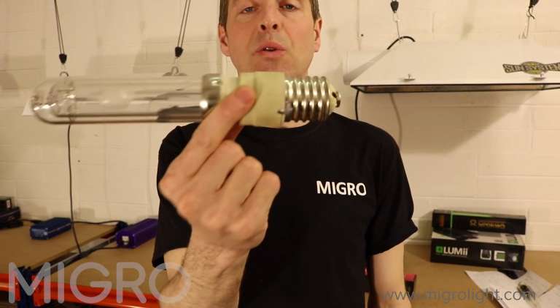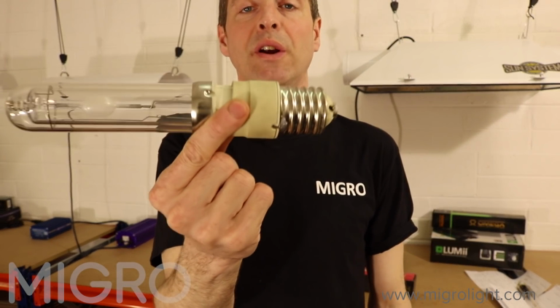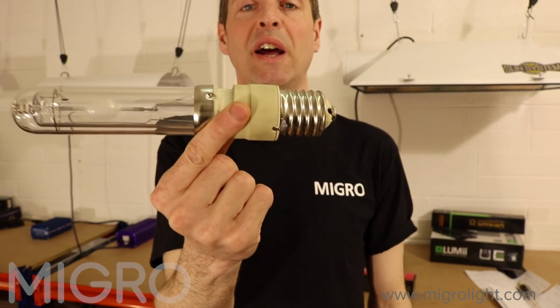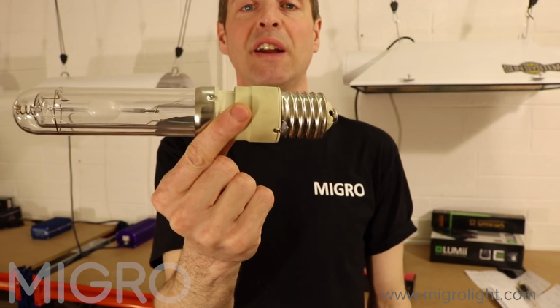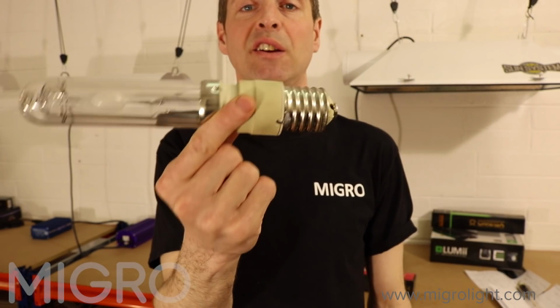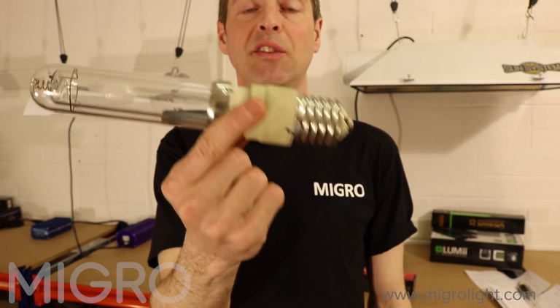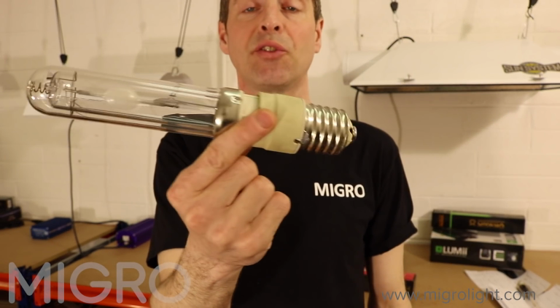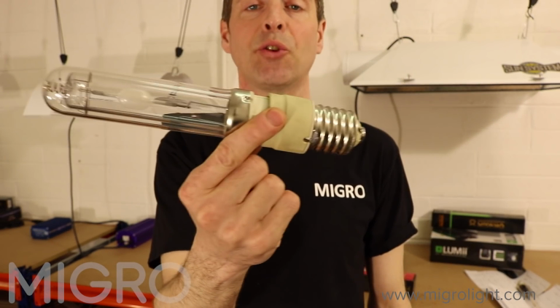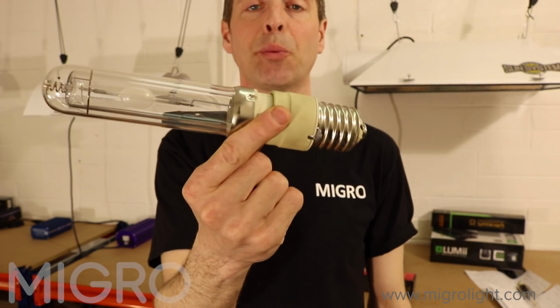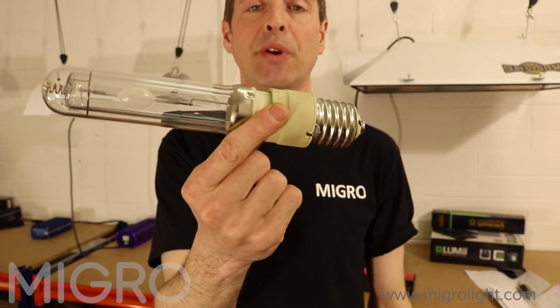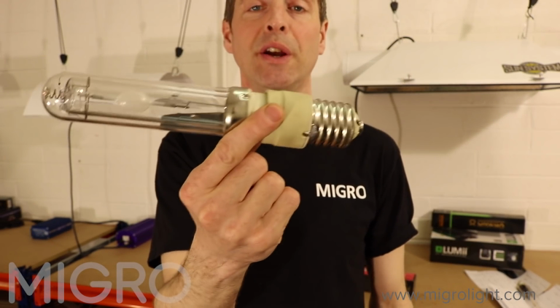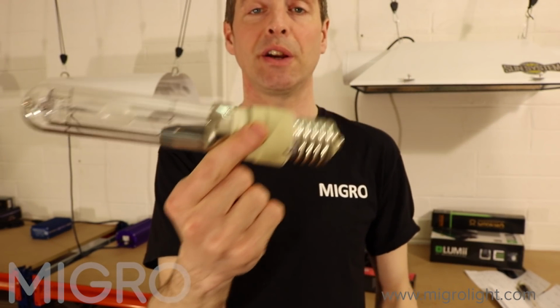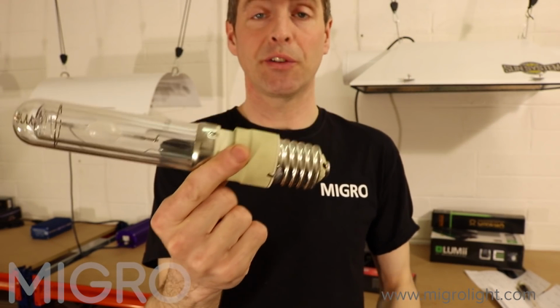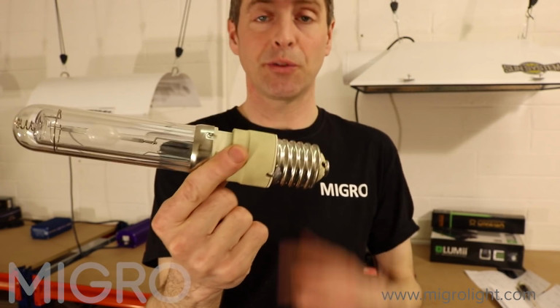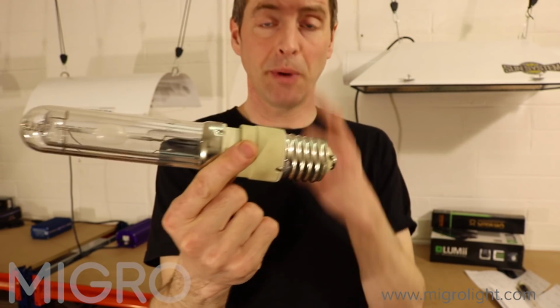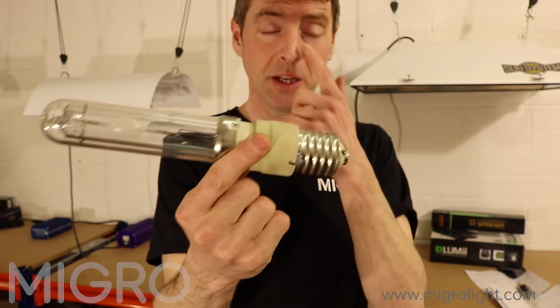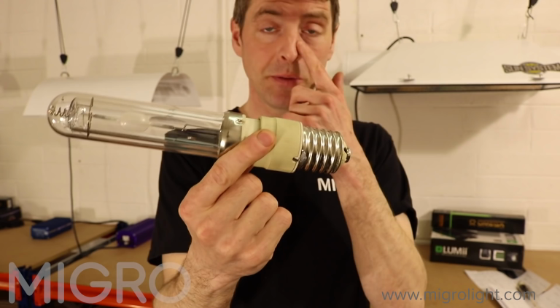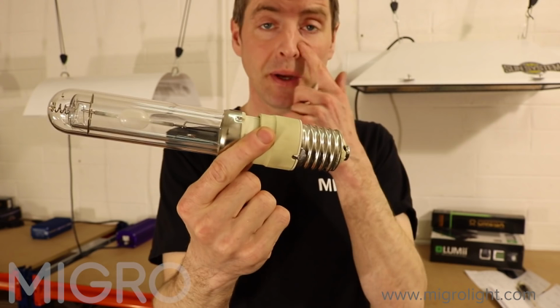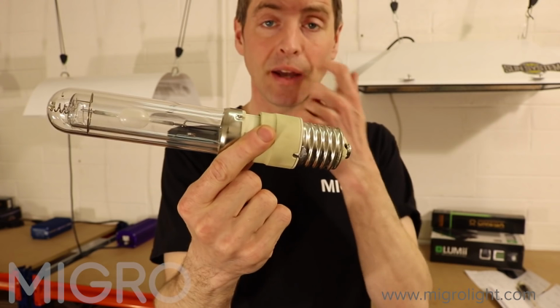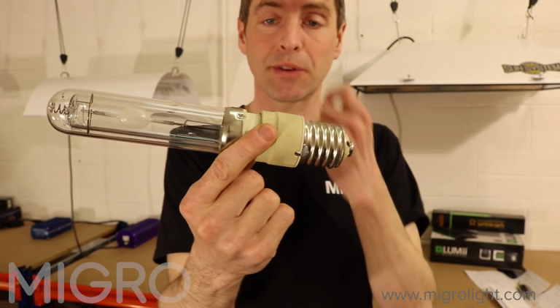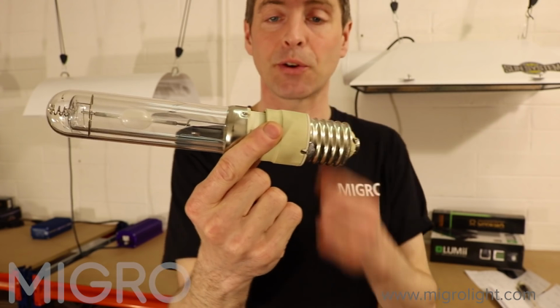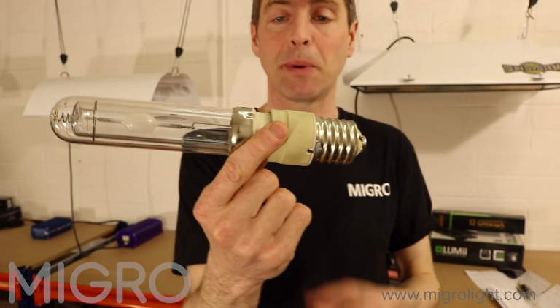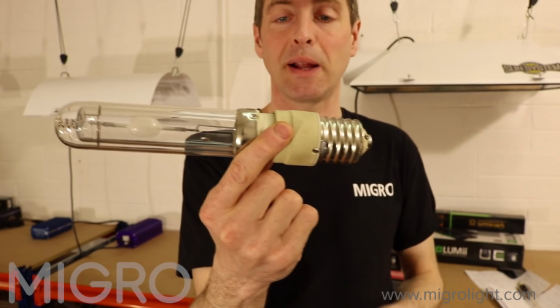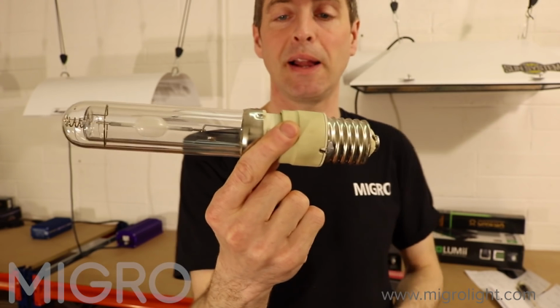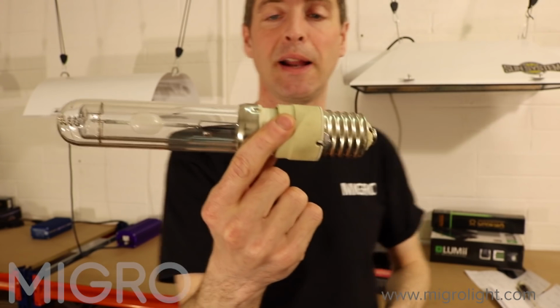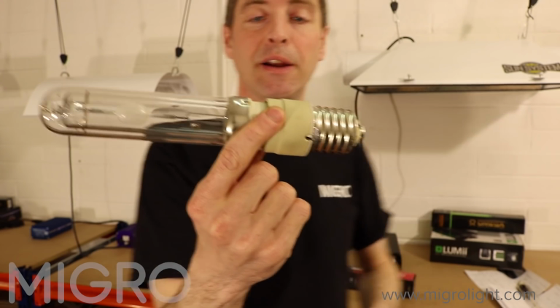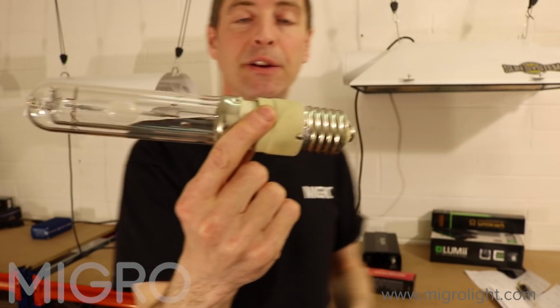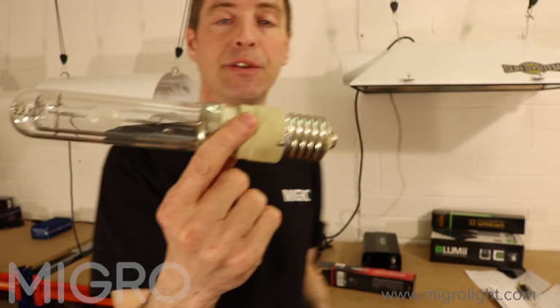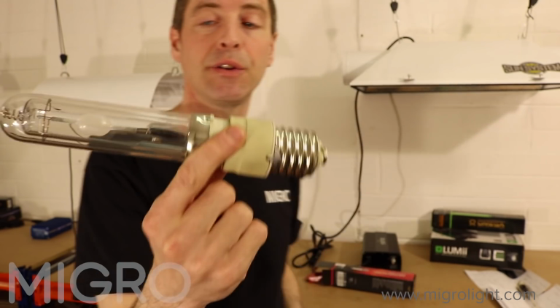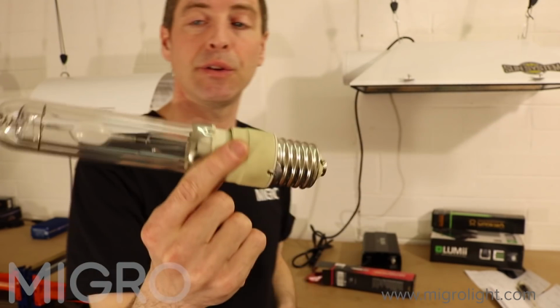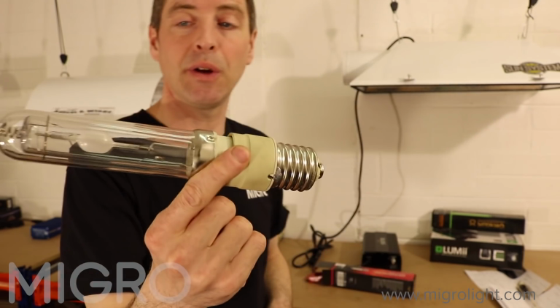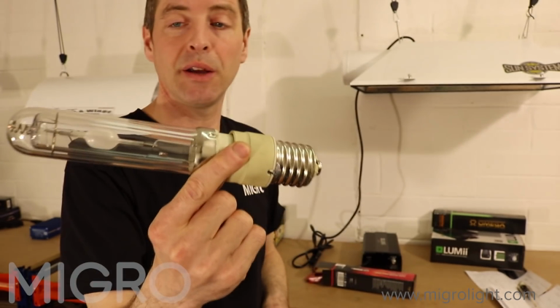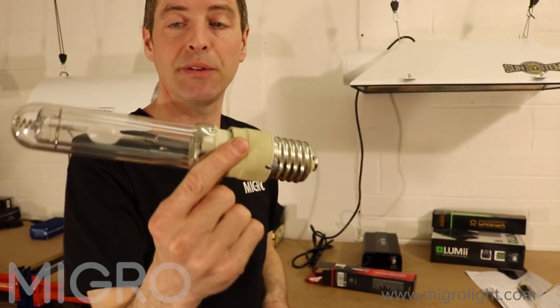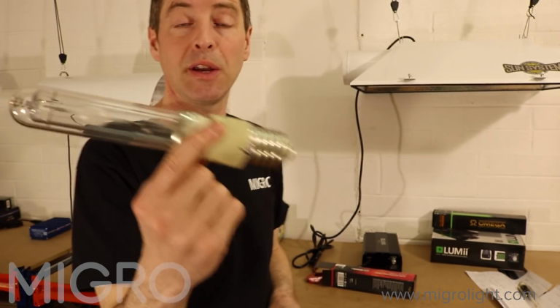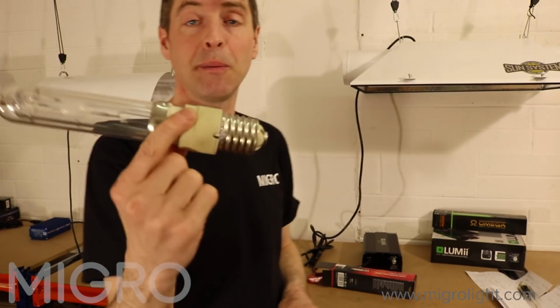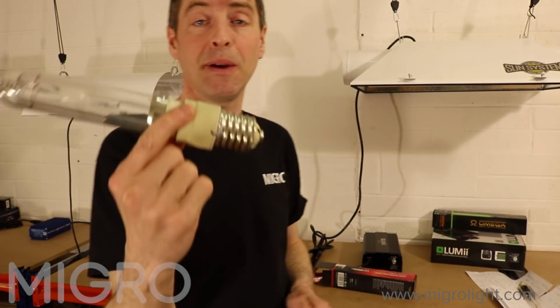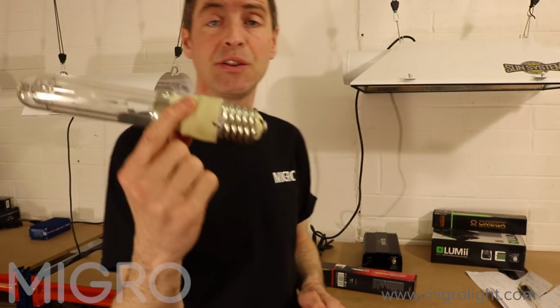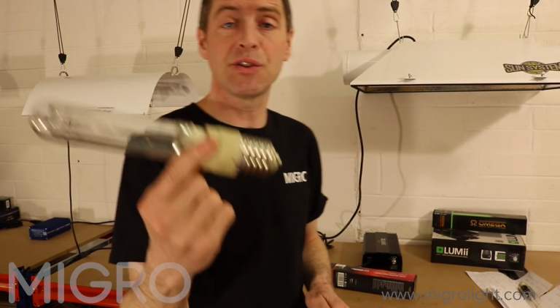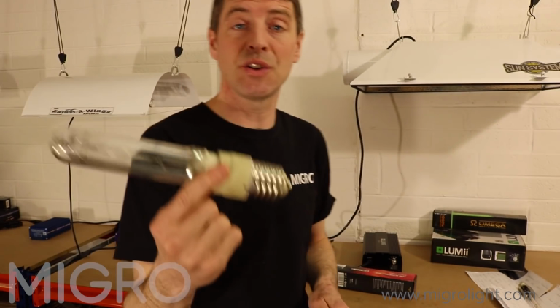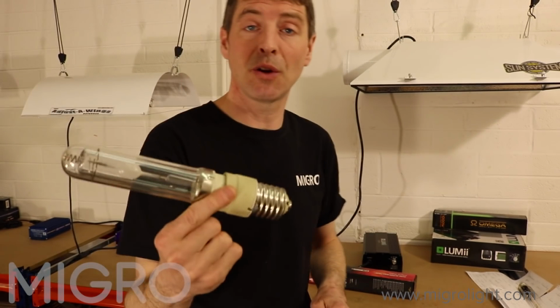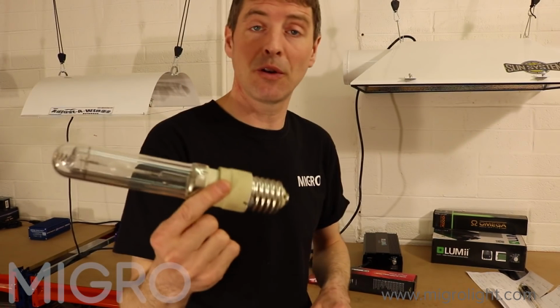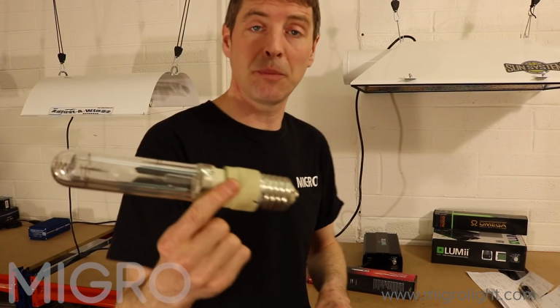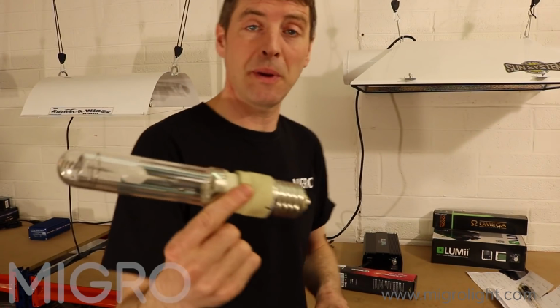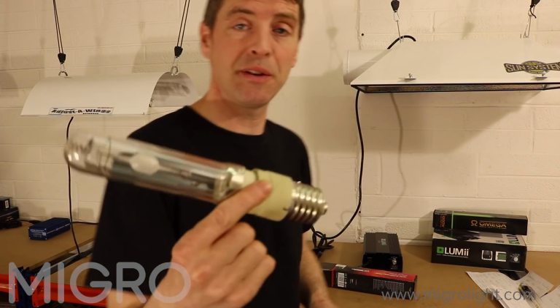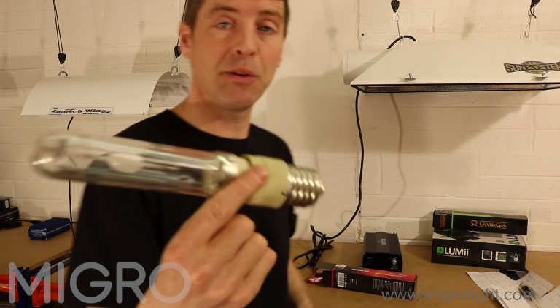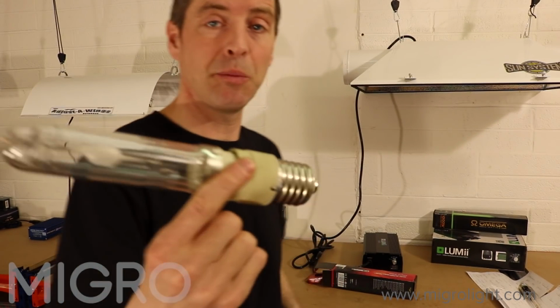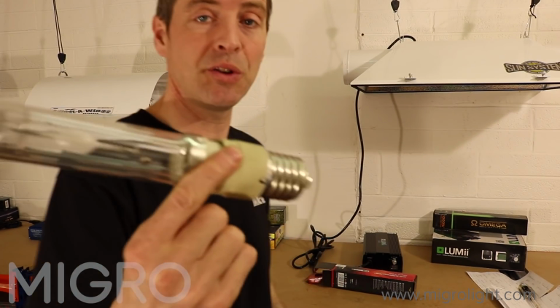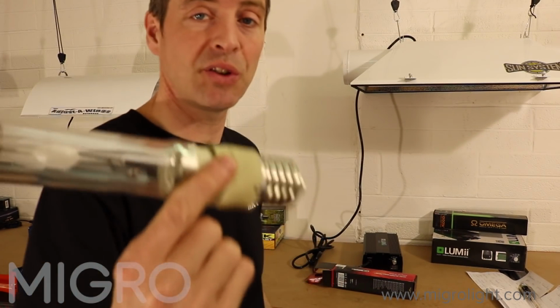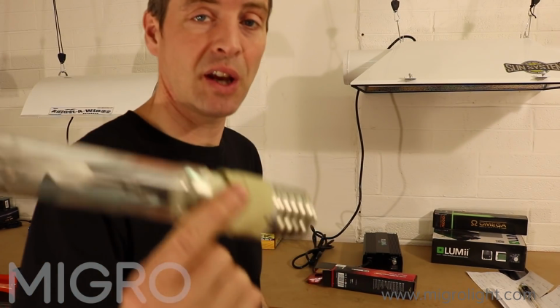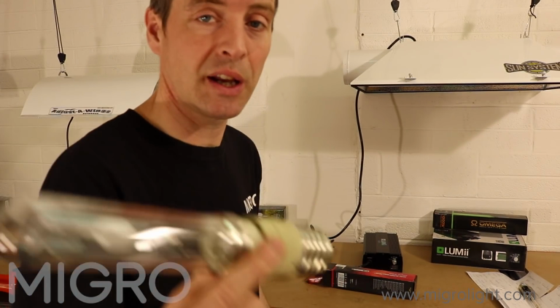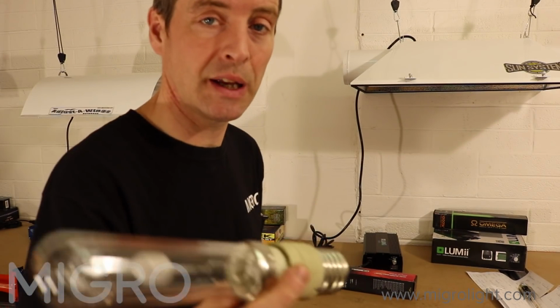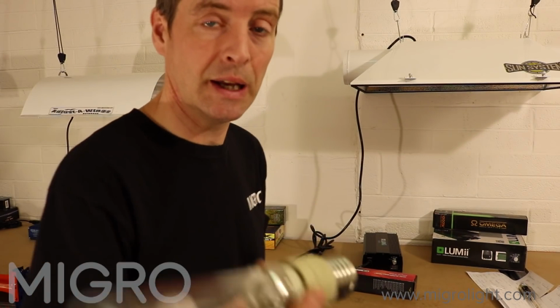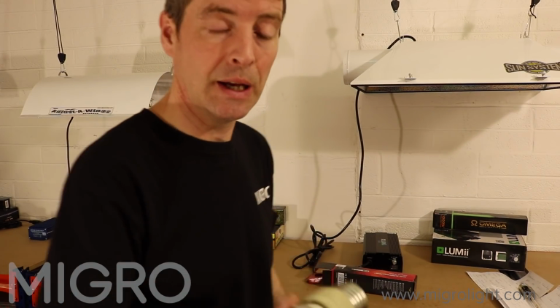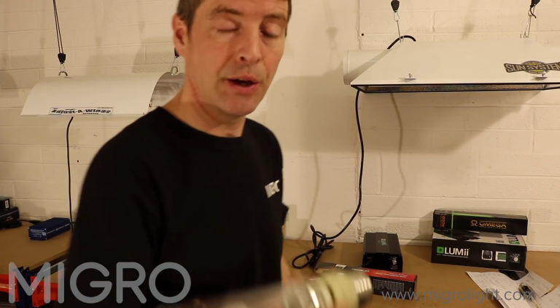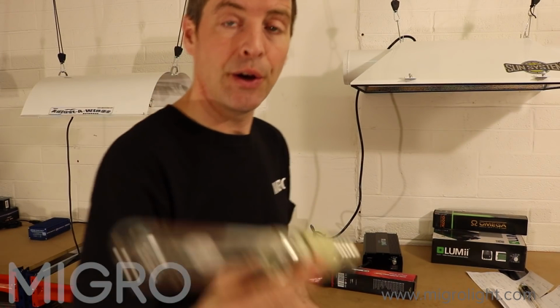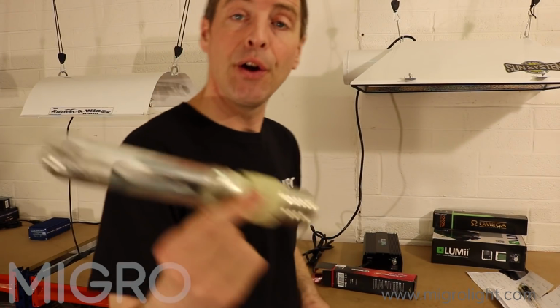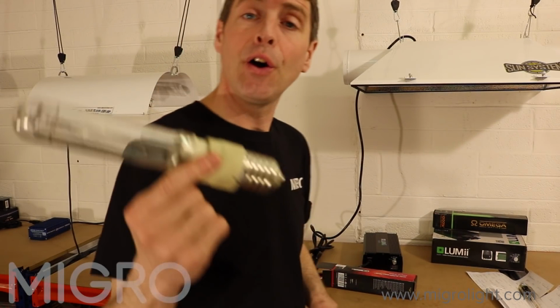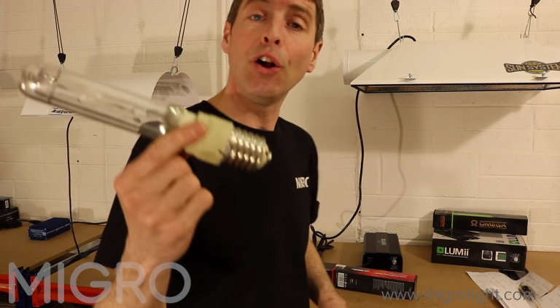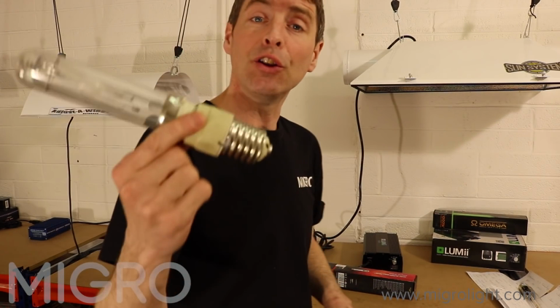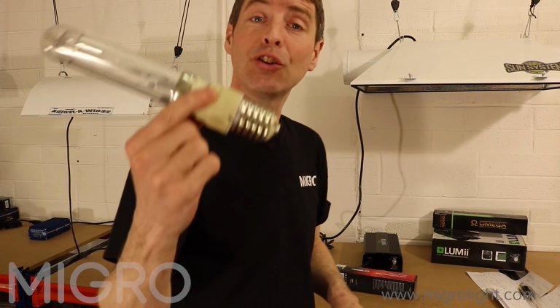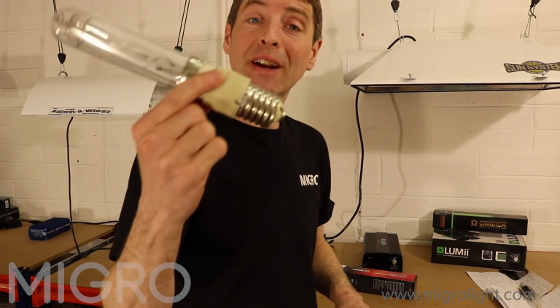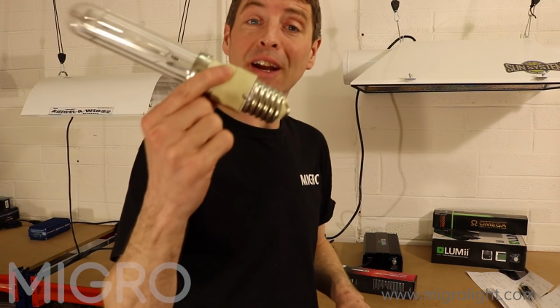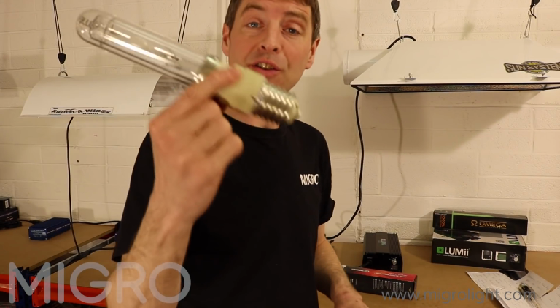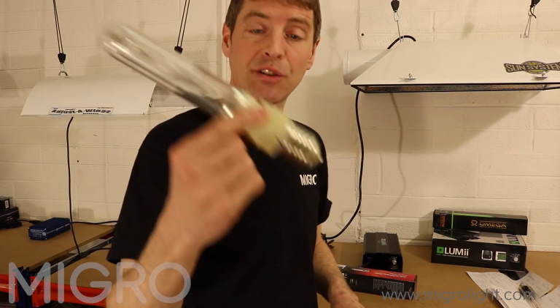This is quite handy if you're upgrading from HPS or metal halide to CMH and you don't want to spend too much getting all new connections.